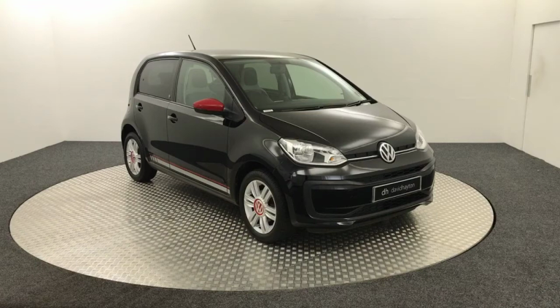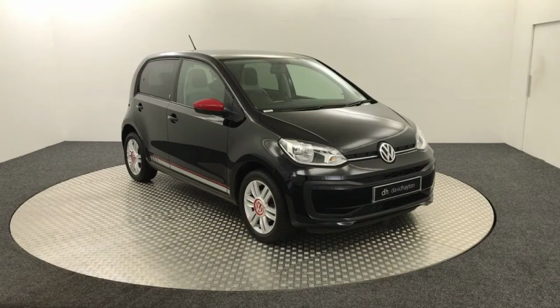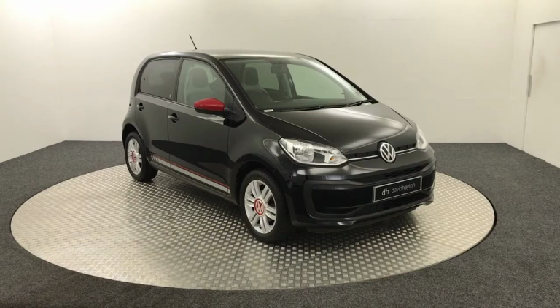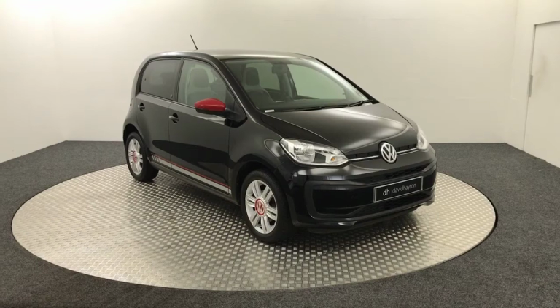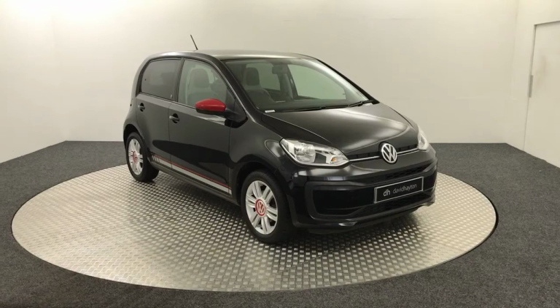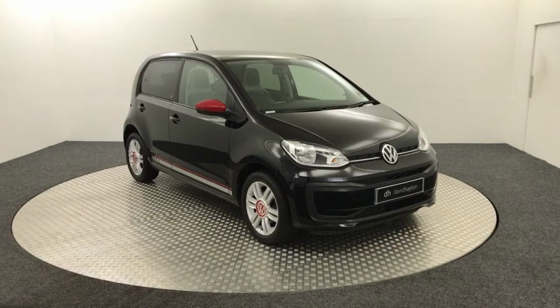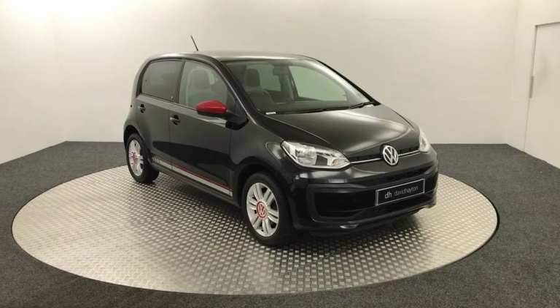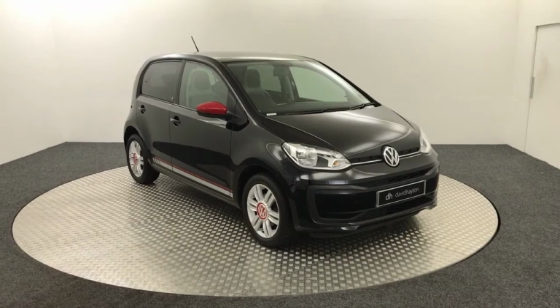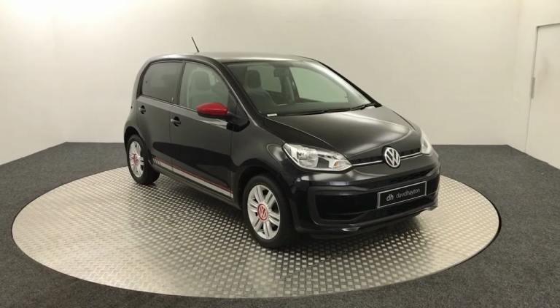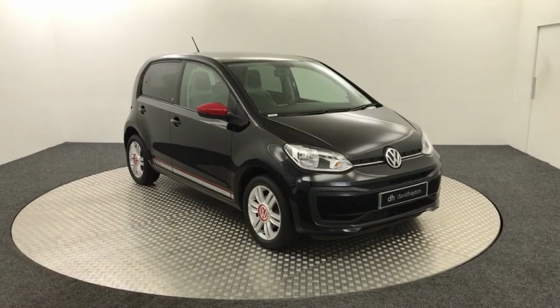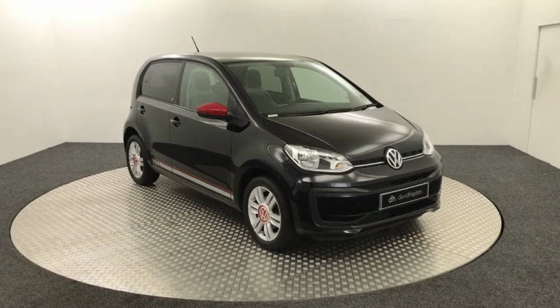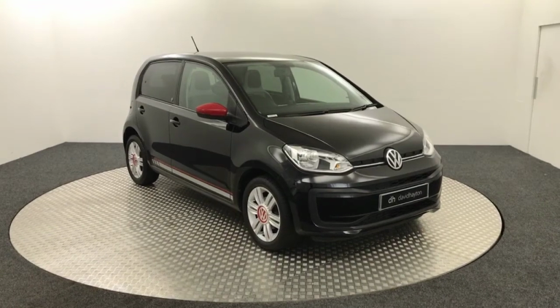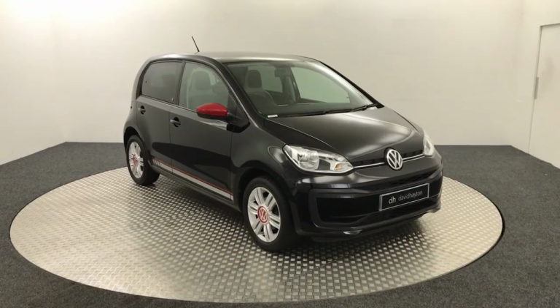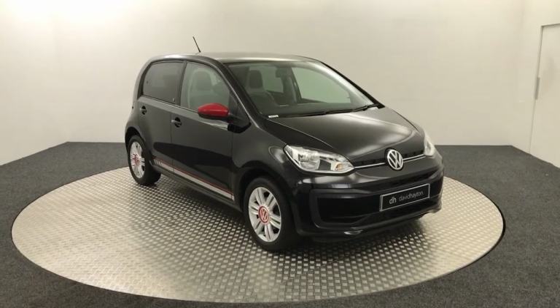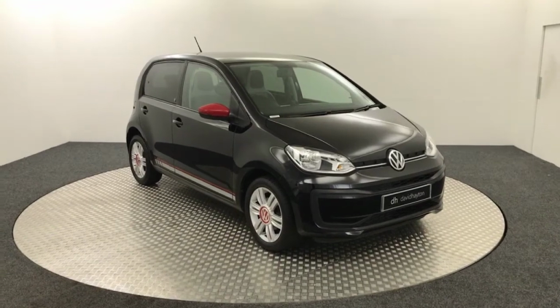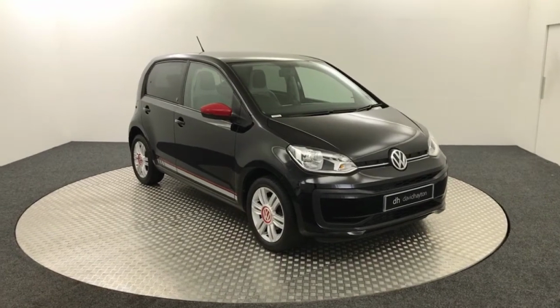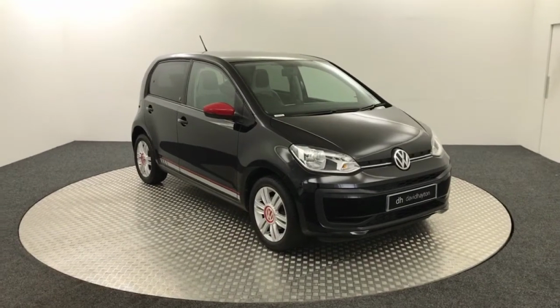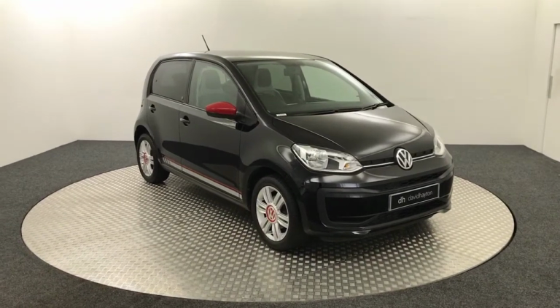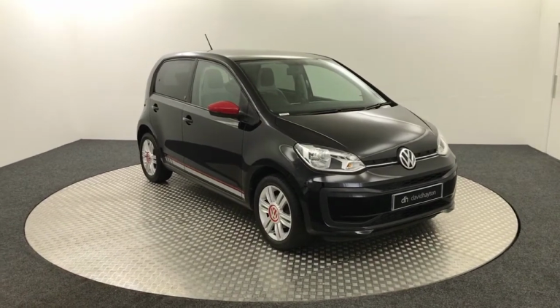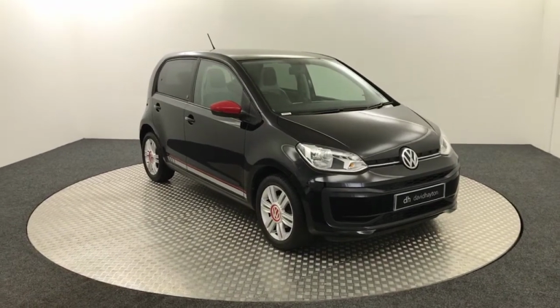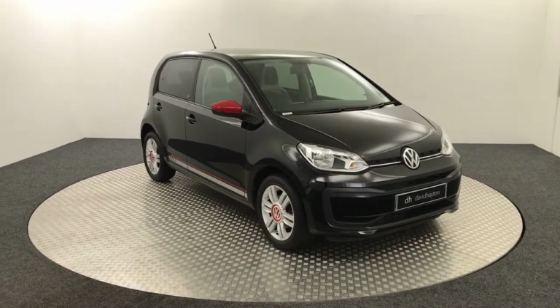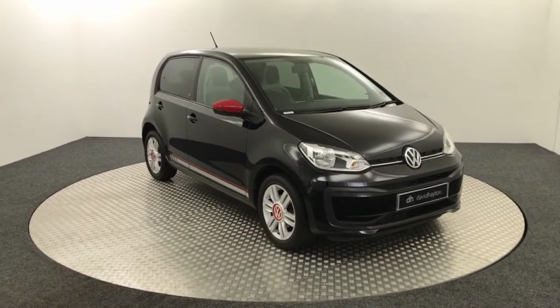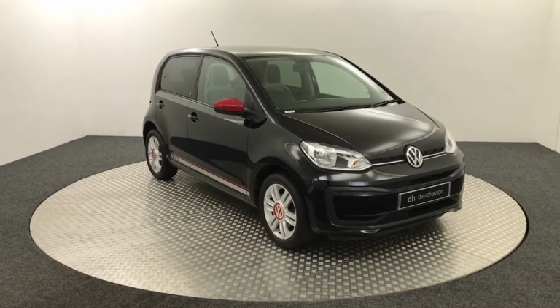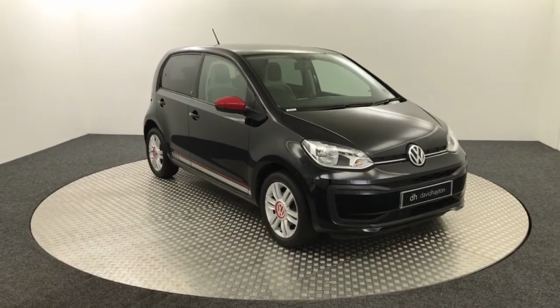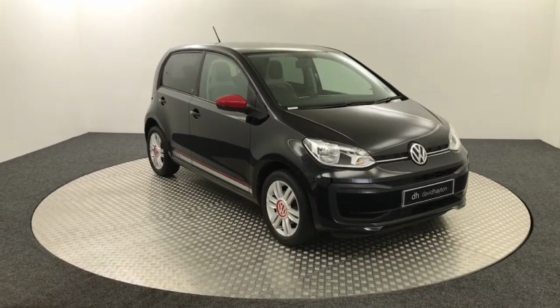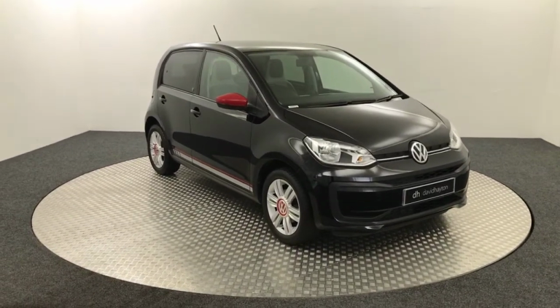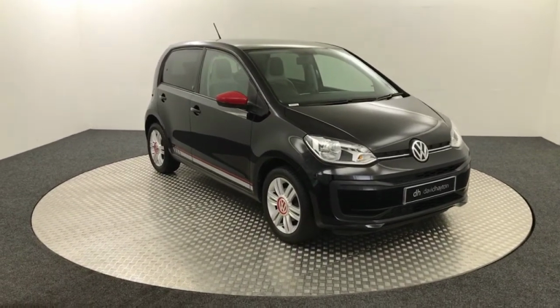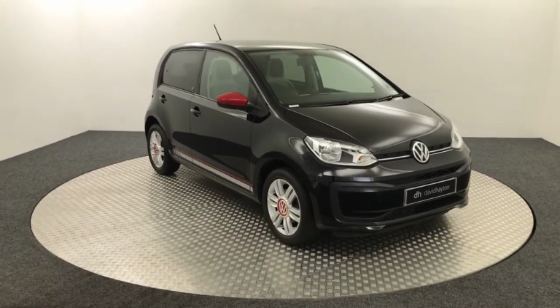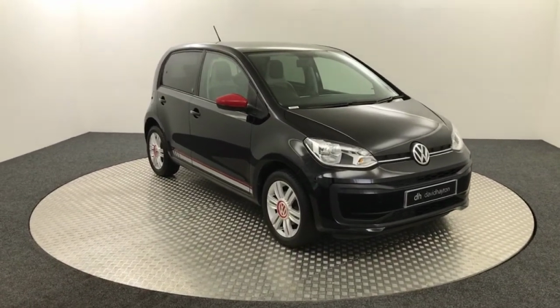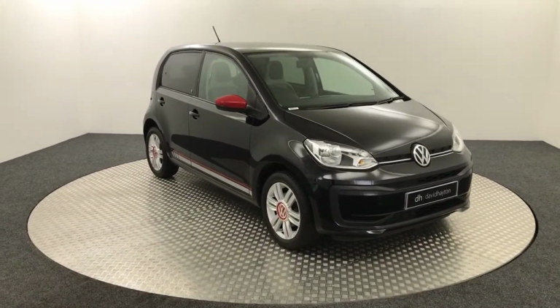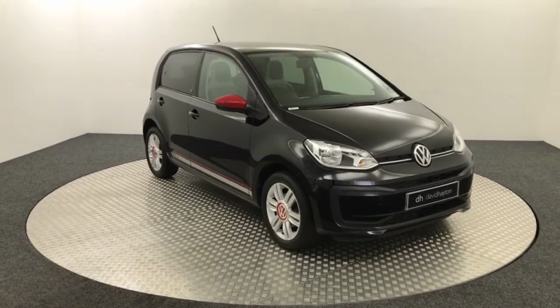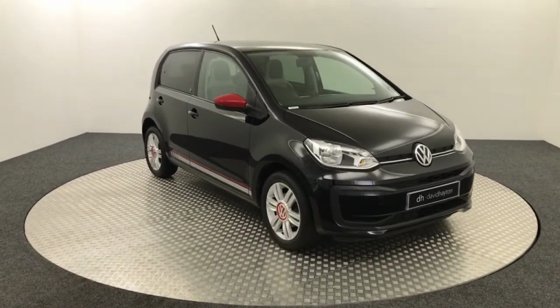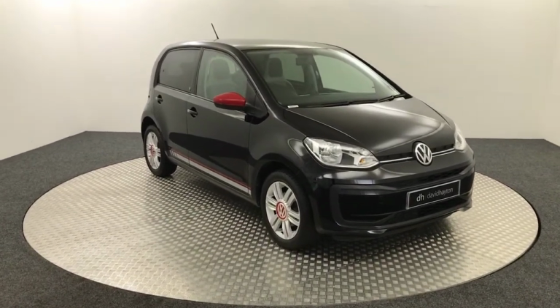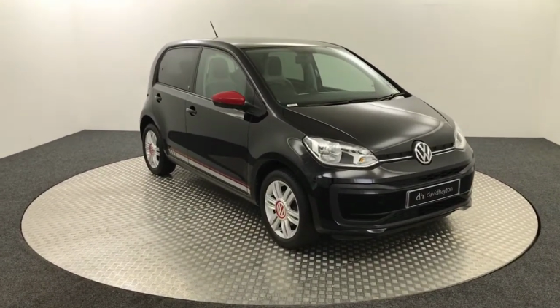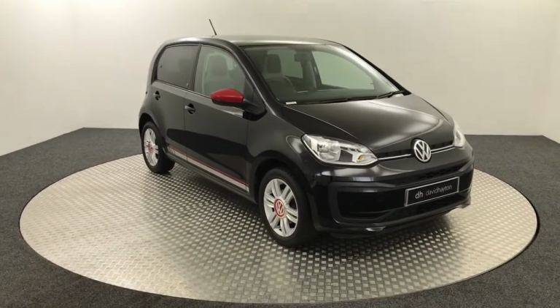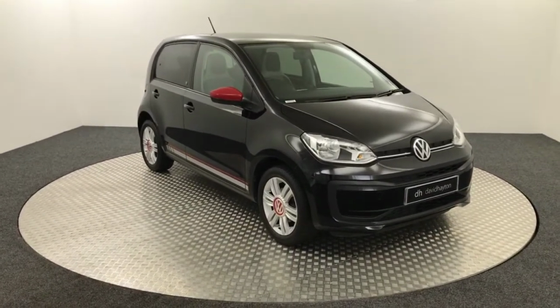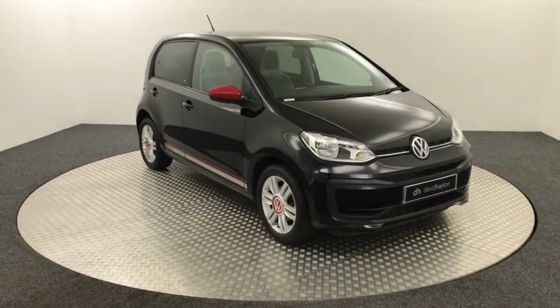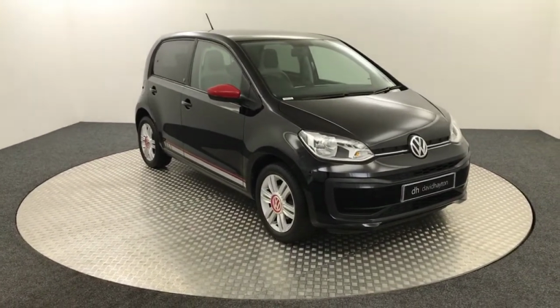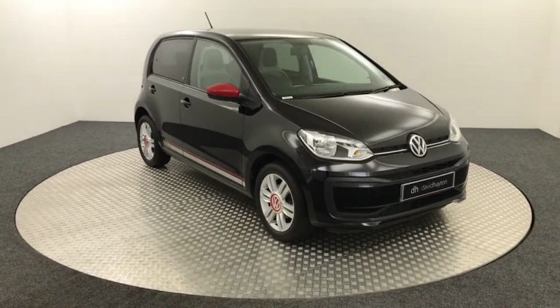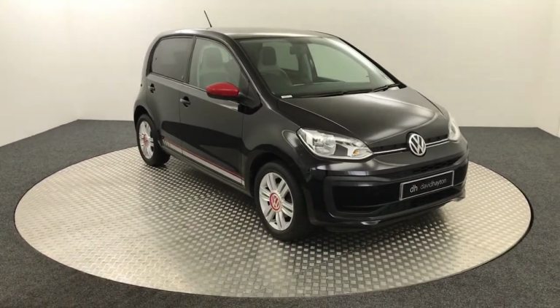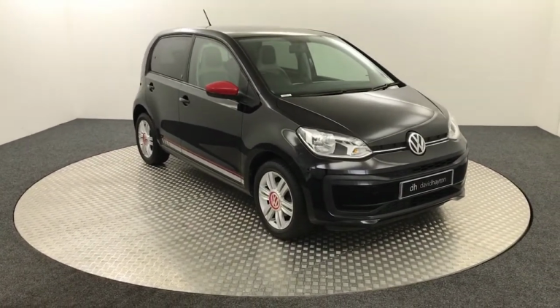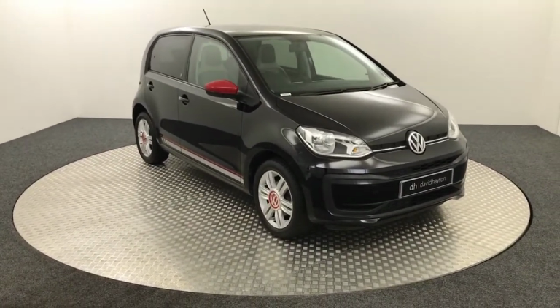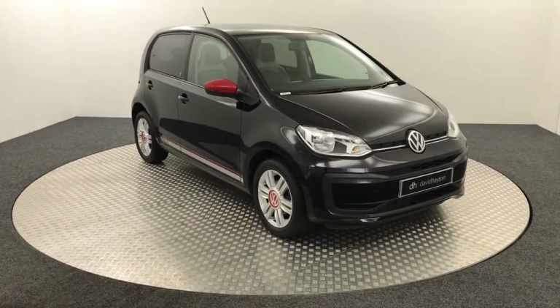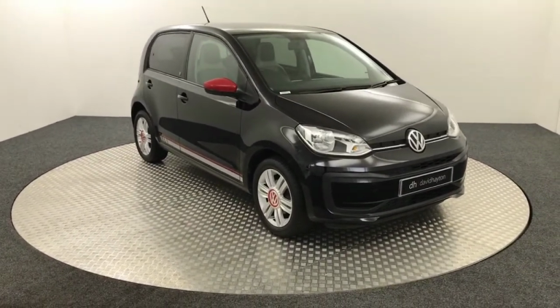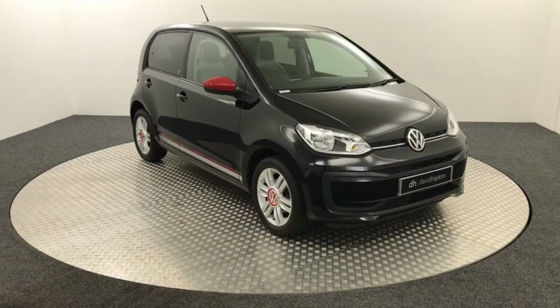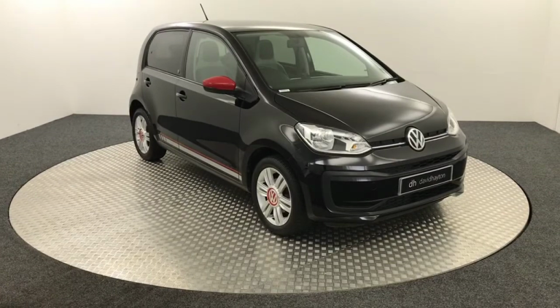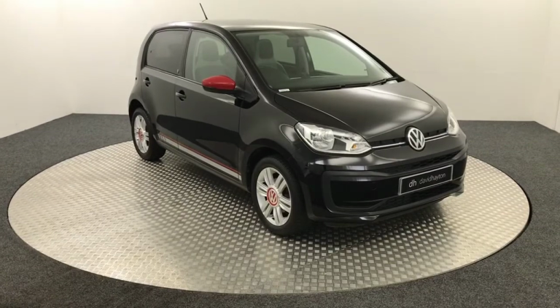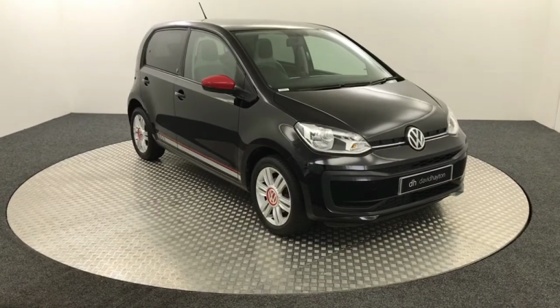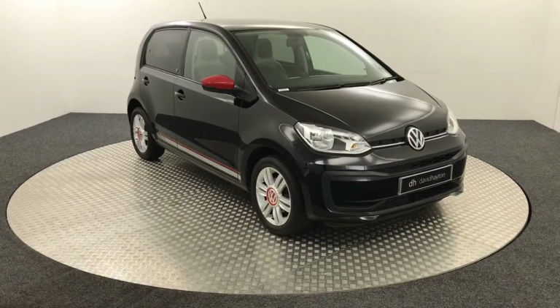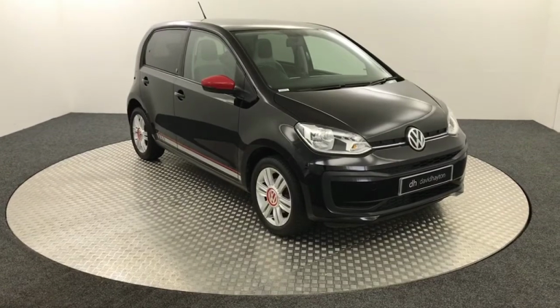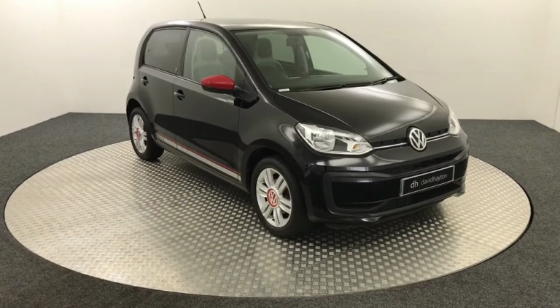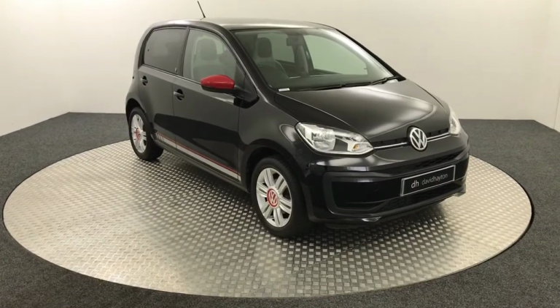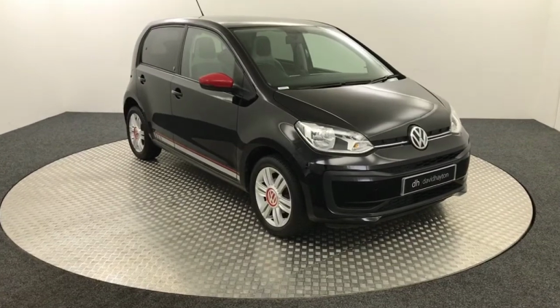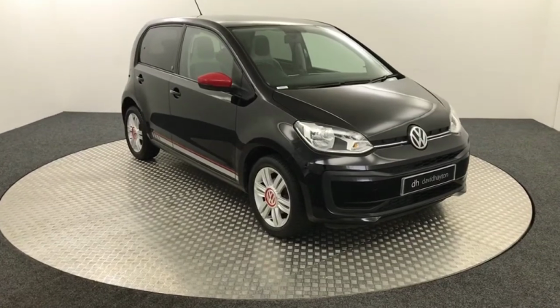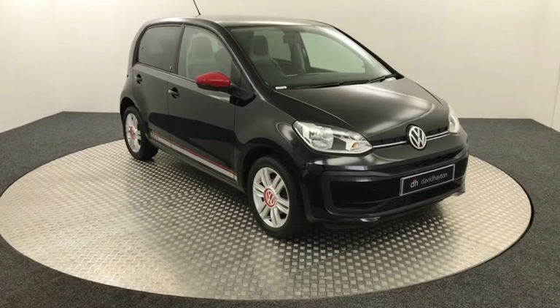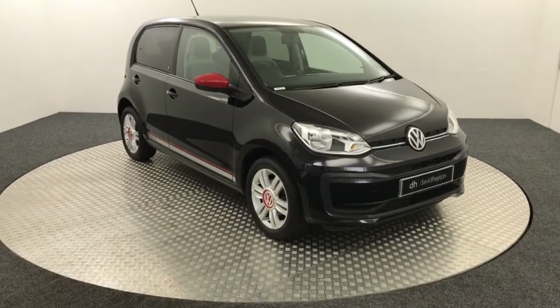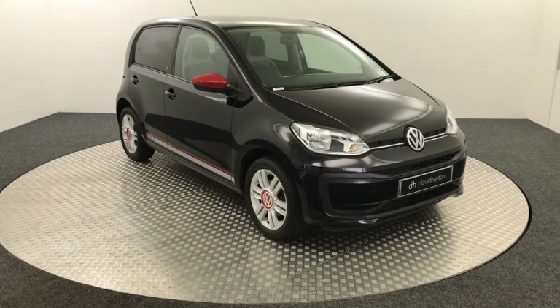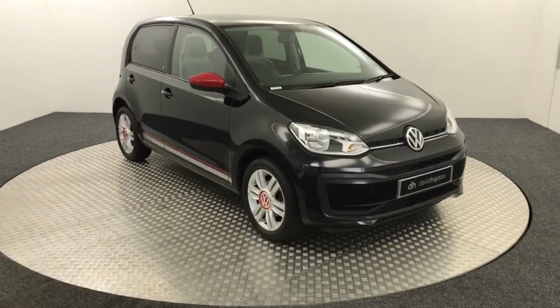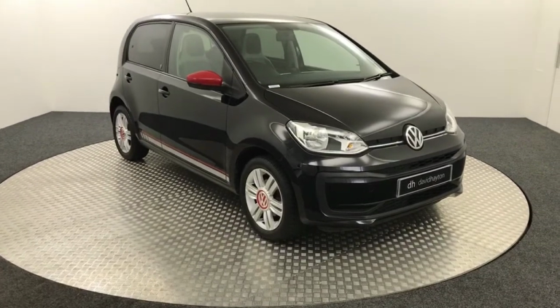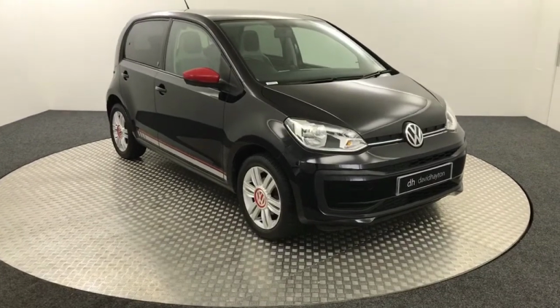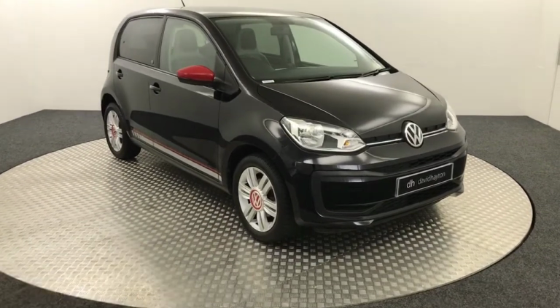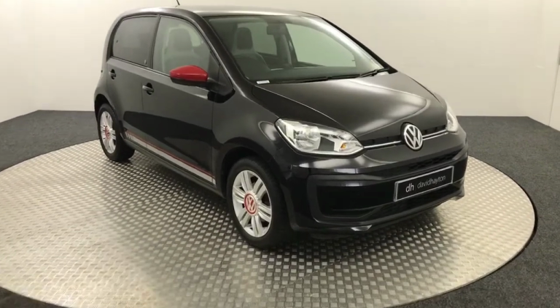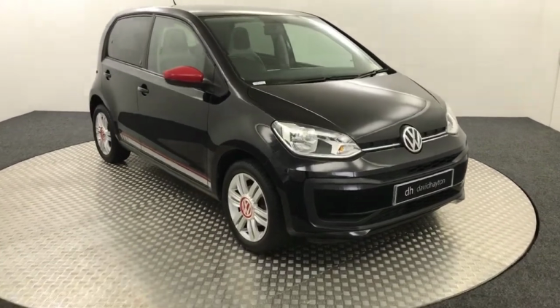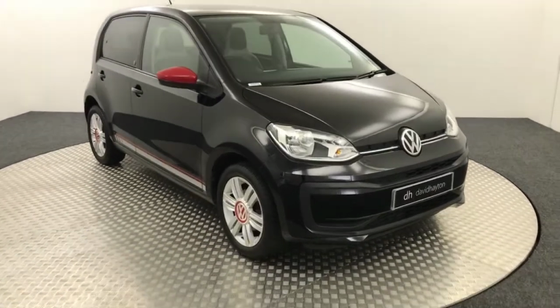Hi, it's James from David Hayton's Autostar. Today on The Turned Up we have this 2016 Volkswagen UP by Beats Edition.